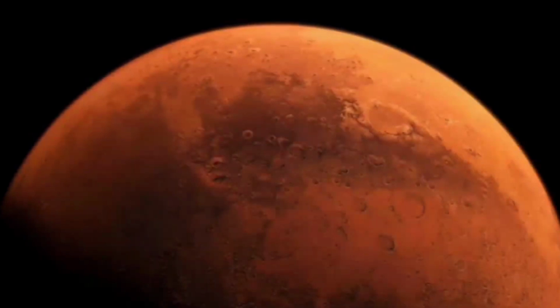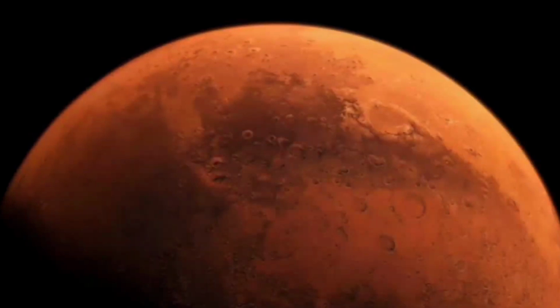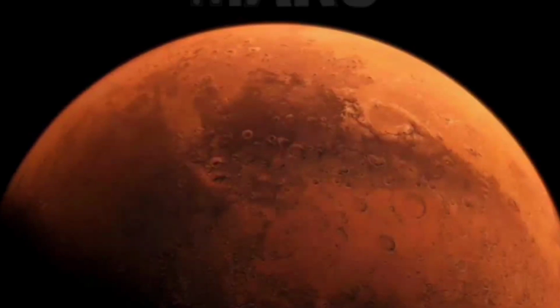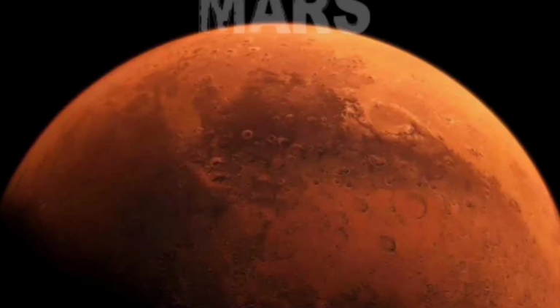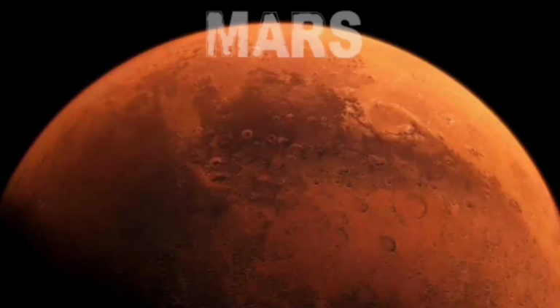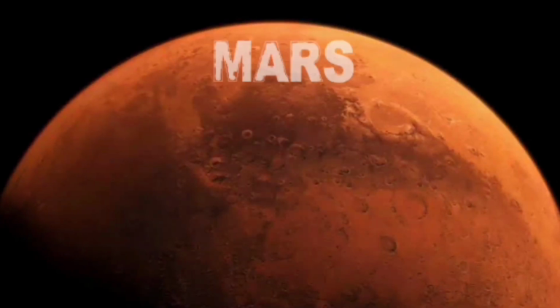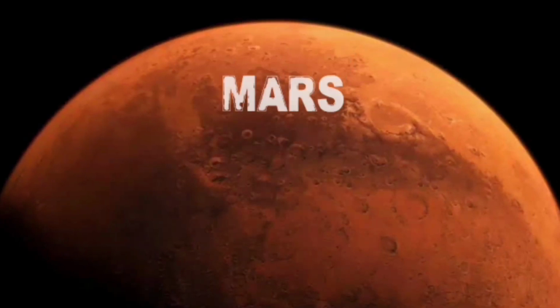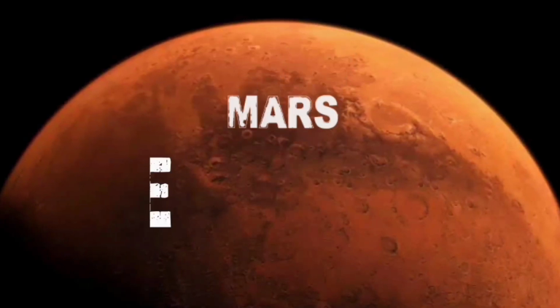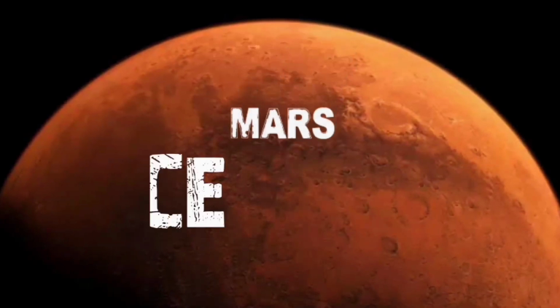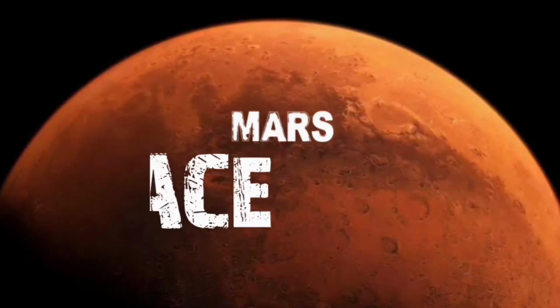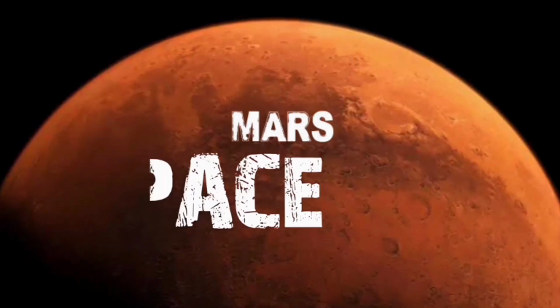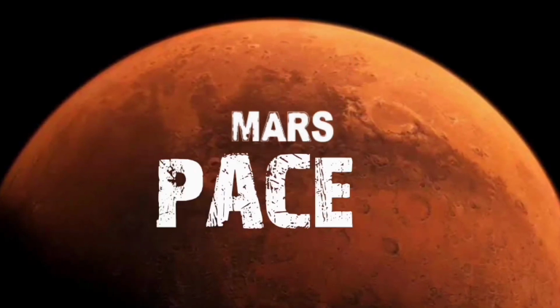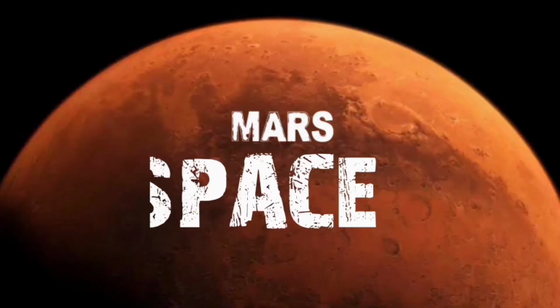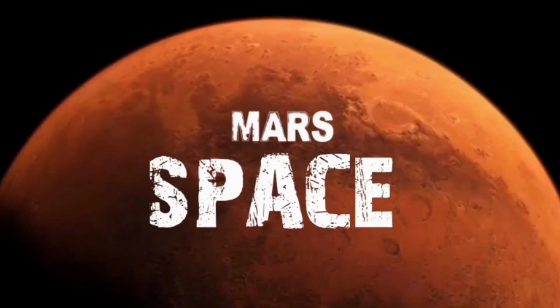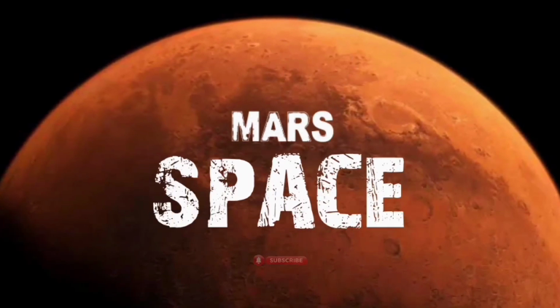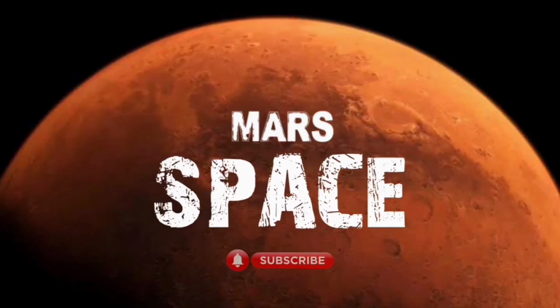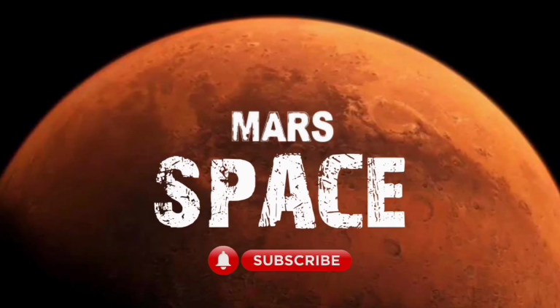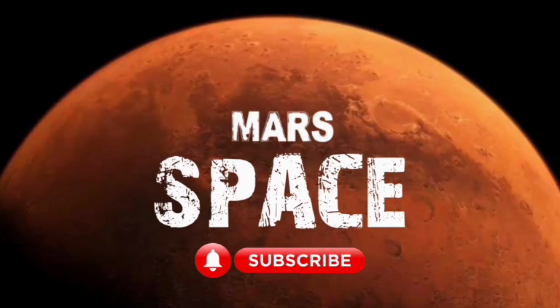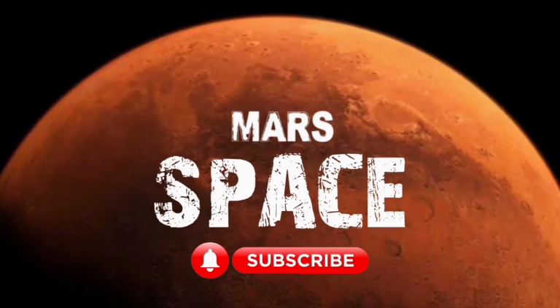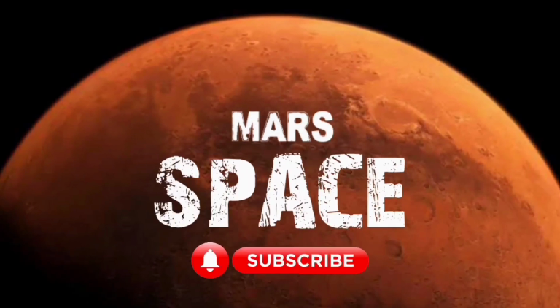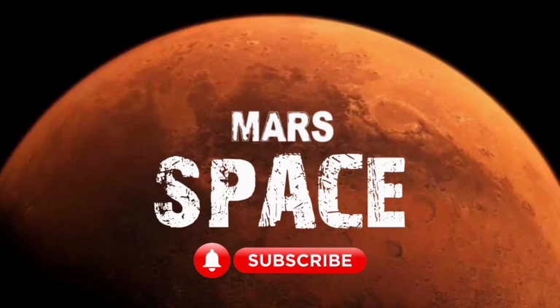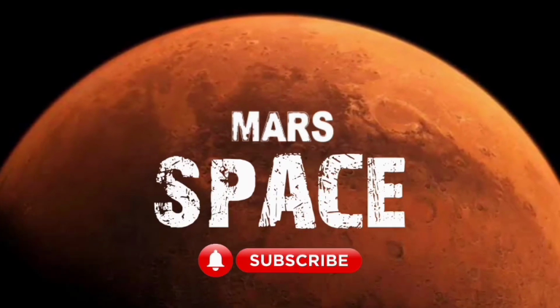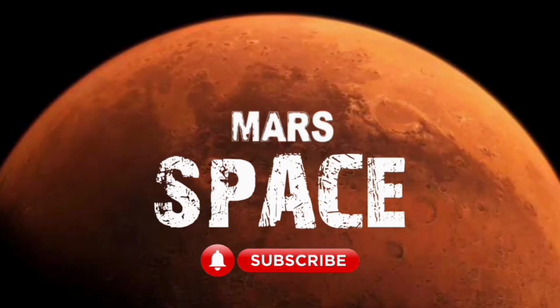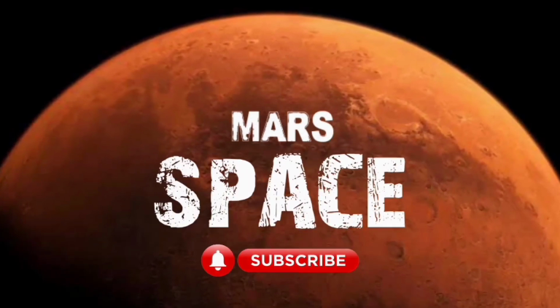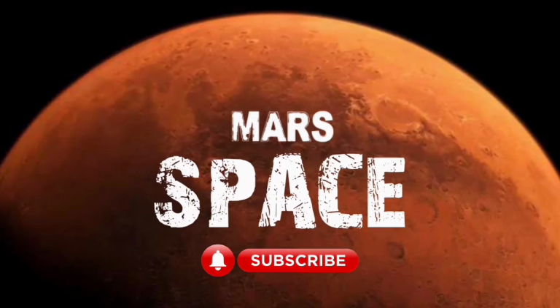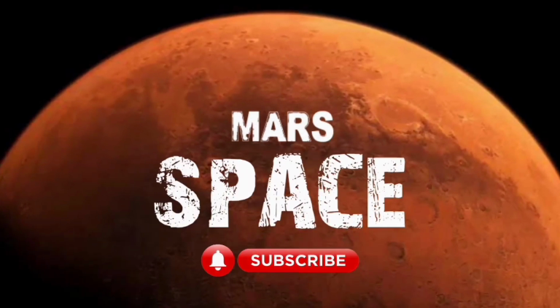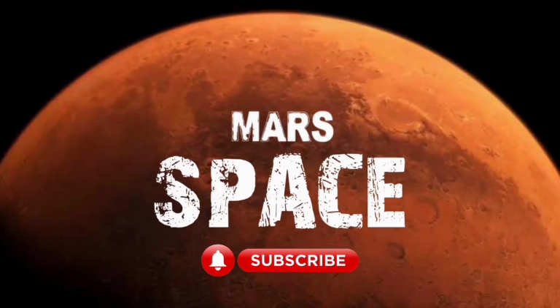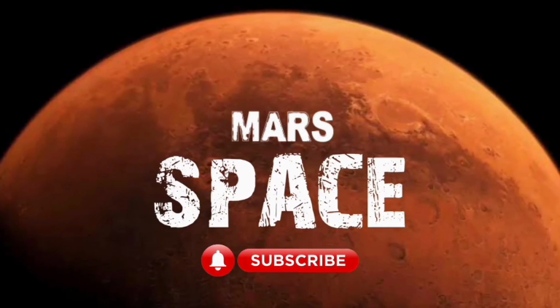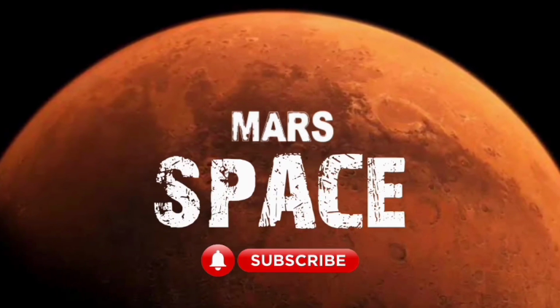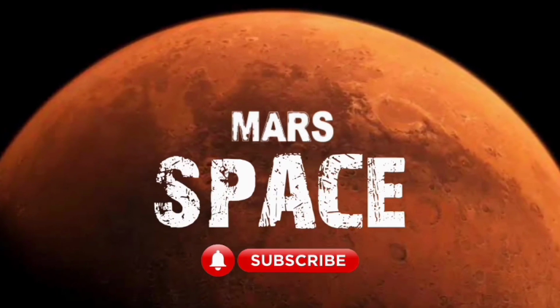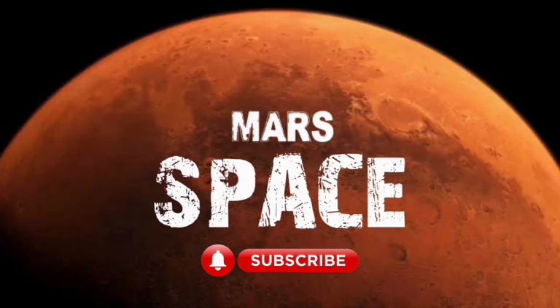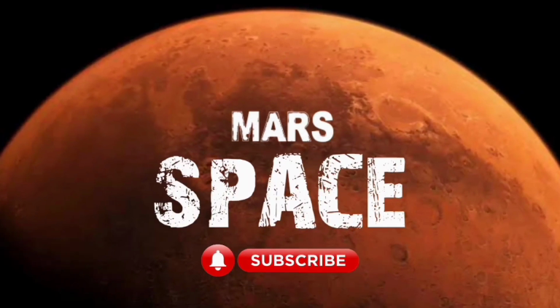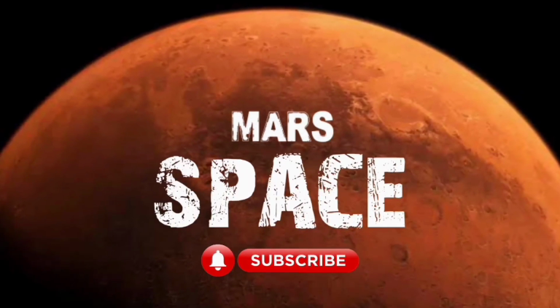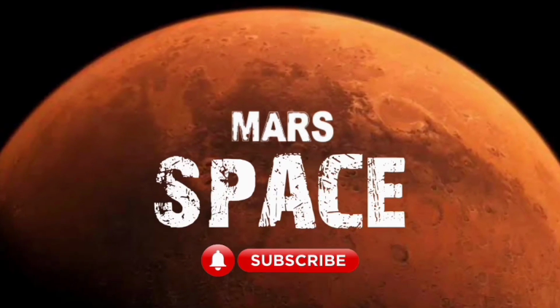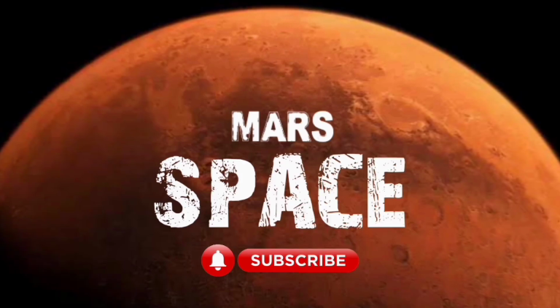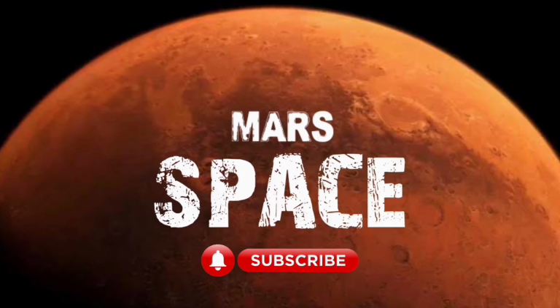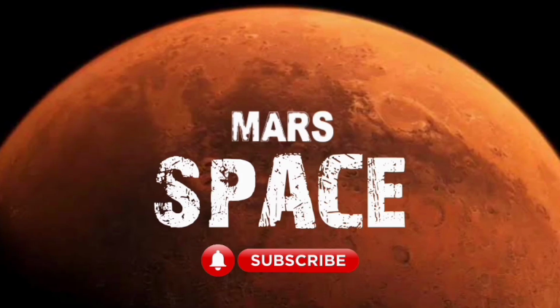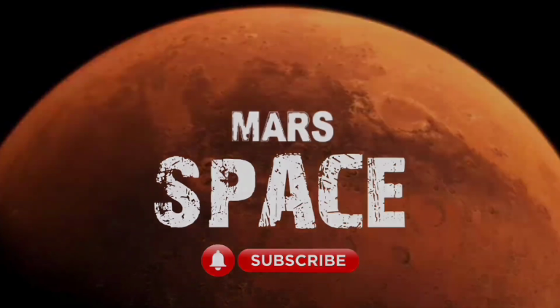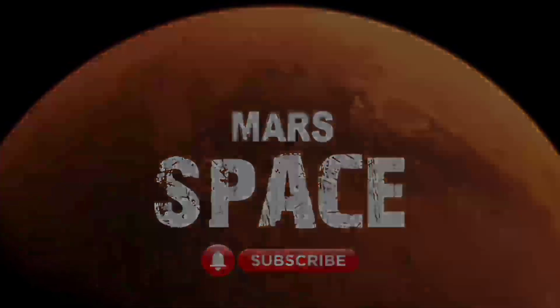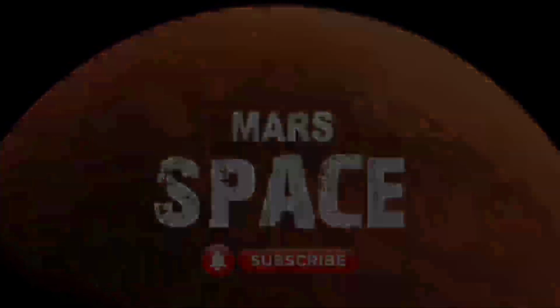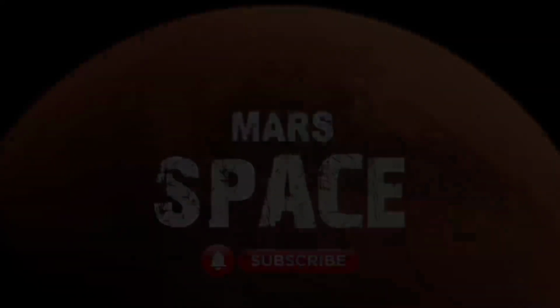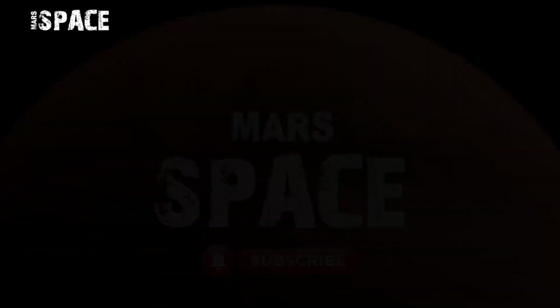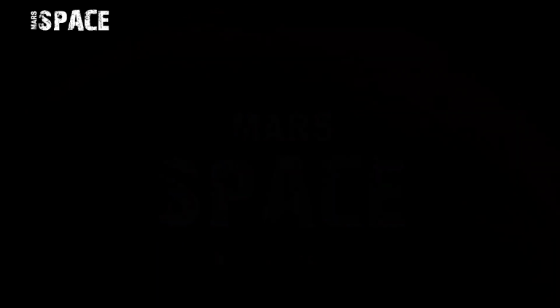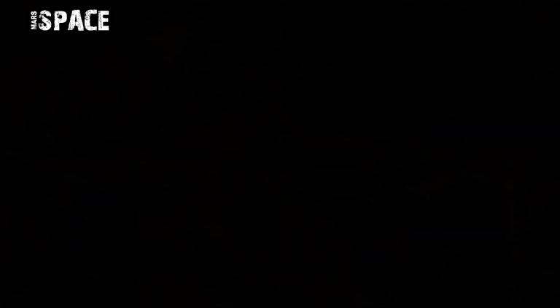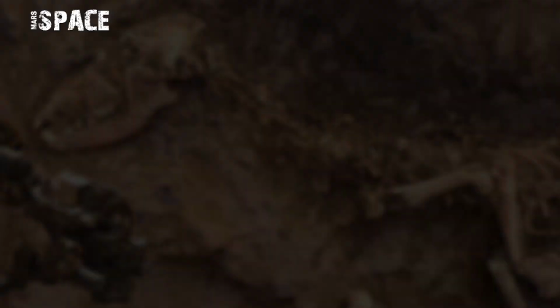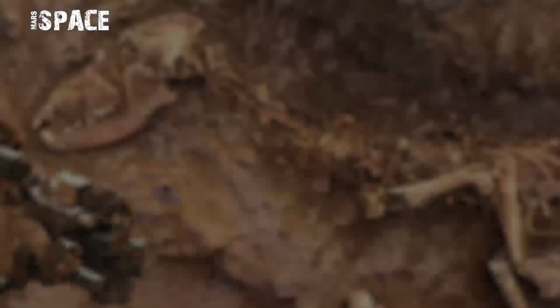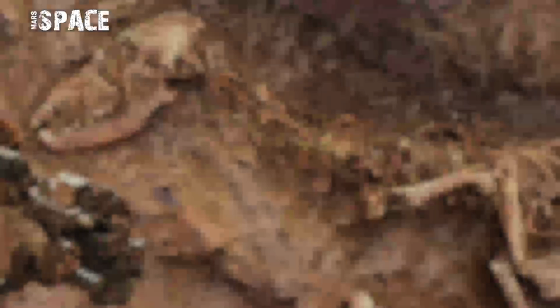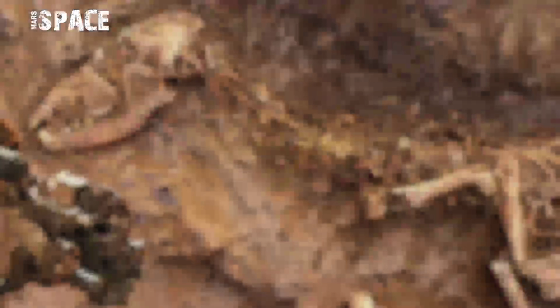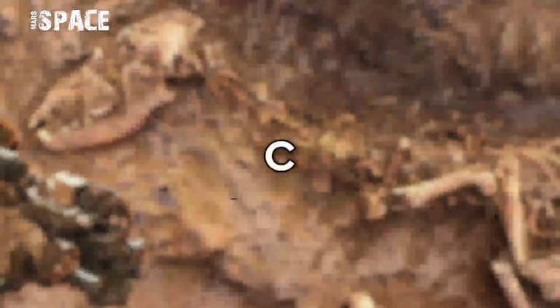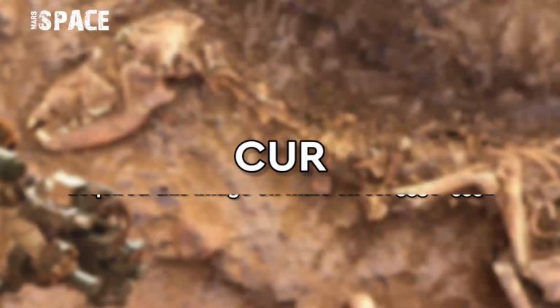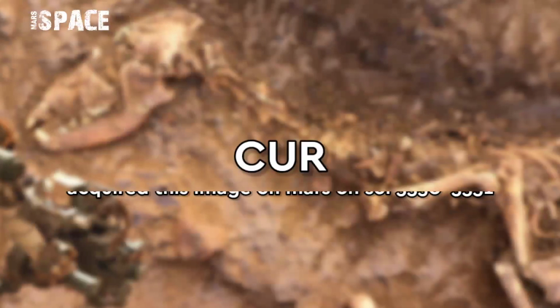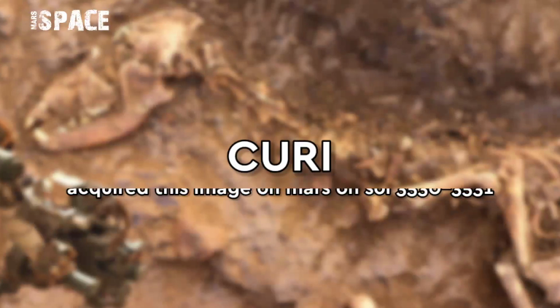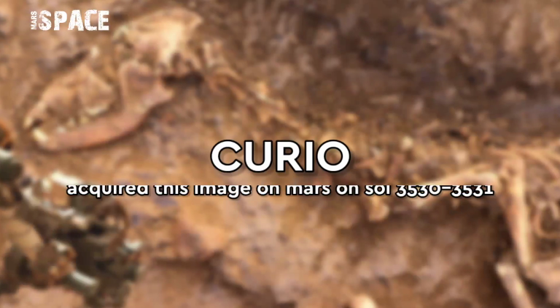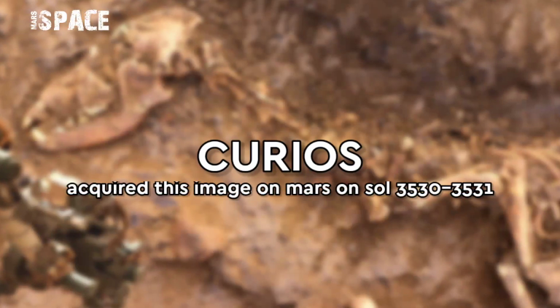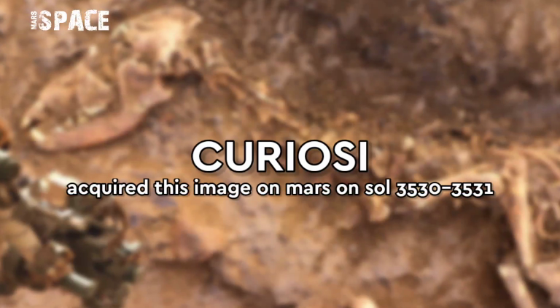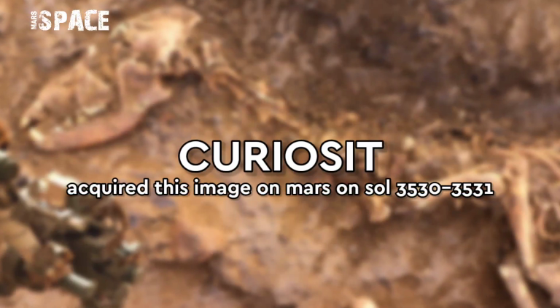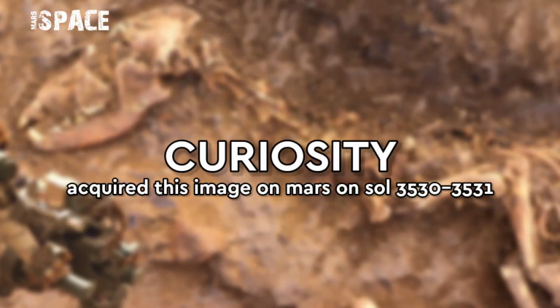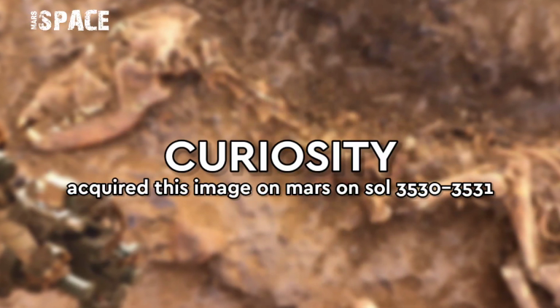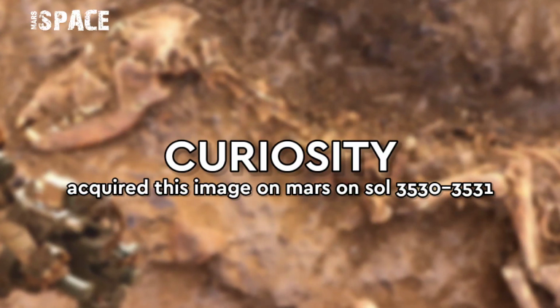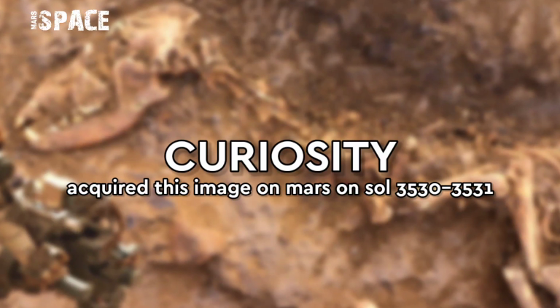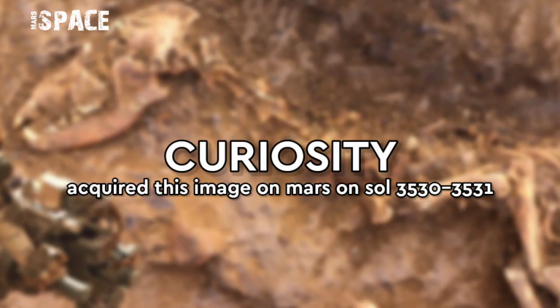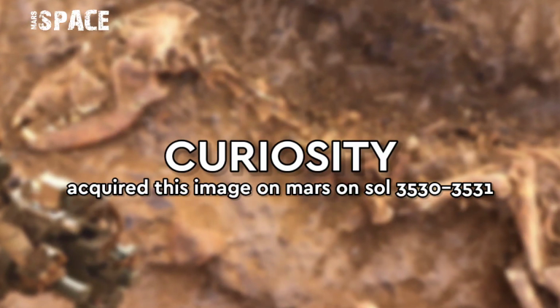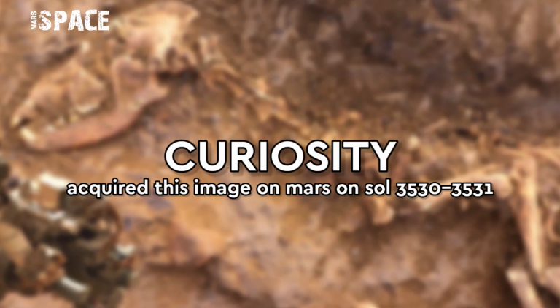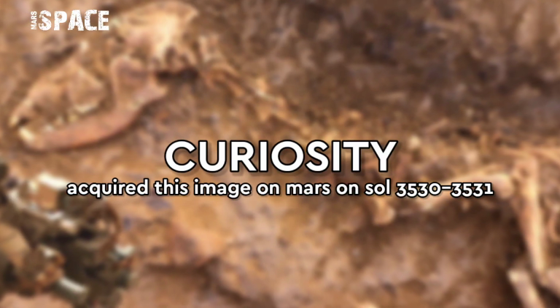Hello my dear friends, welcome back to our YouTube channel Mars Space. For more updates hit the bell icon with thumbs up, and please watch till the end.